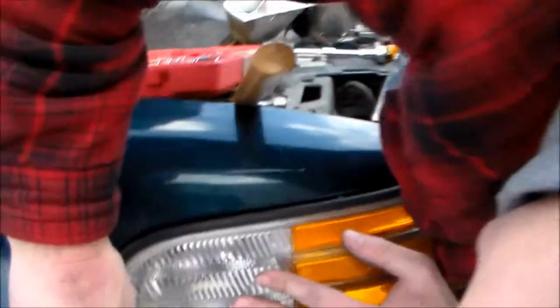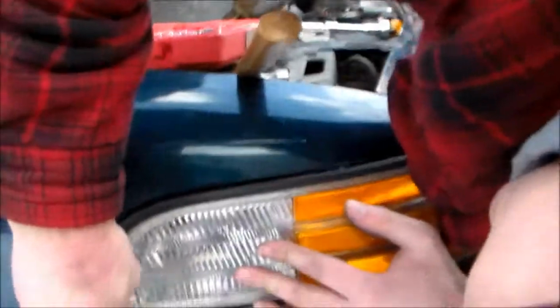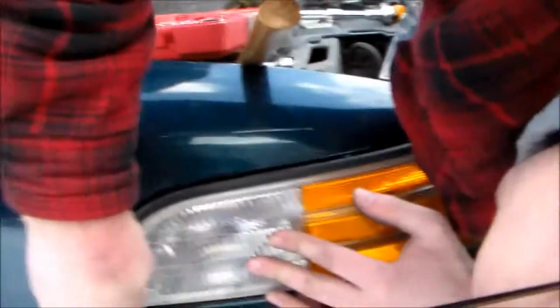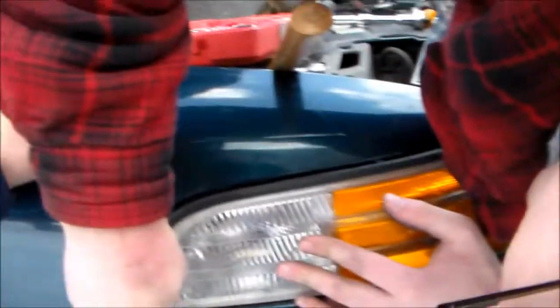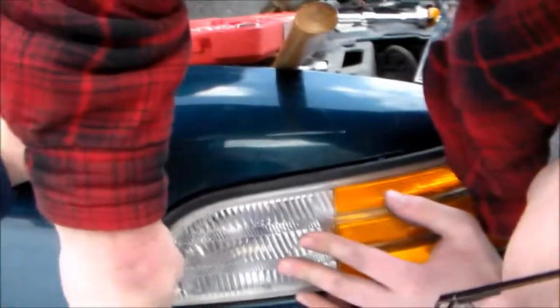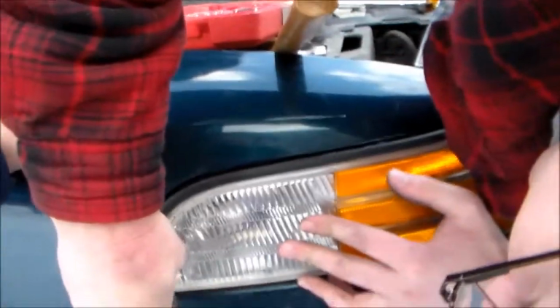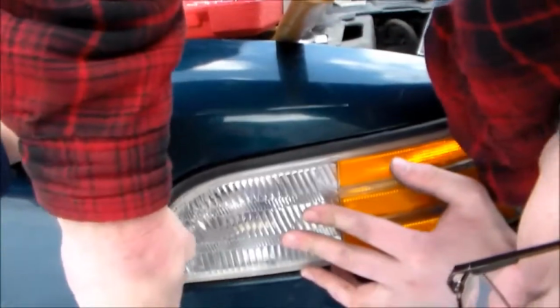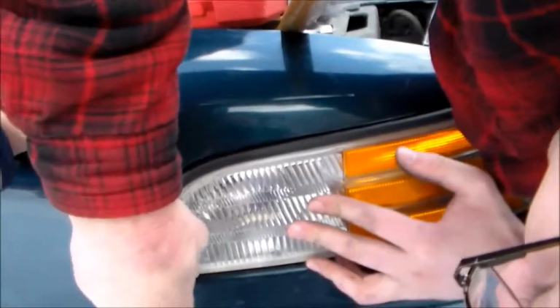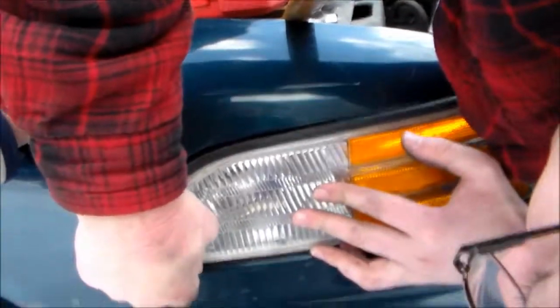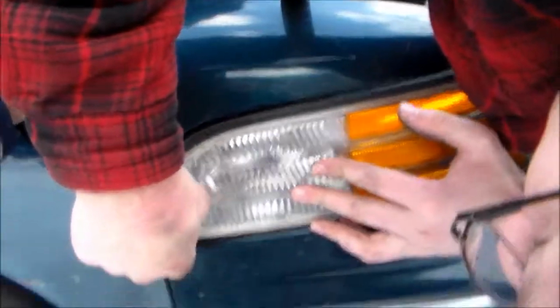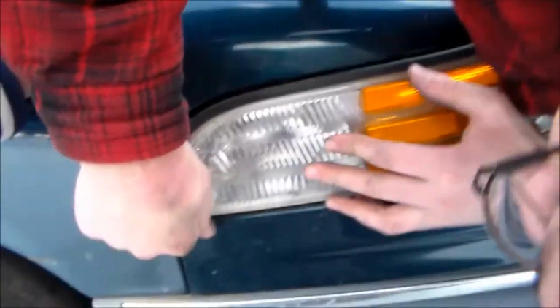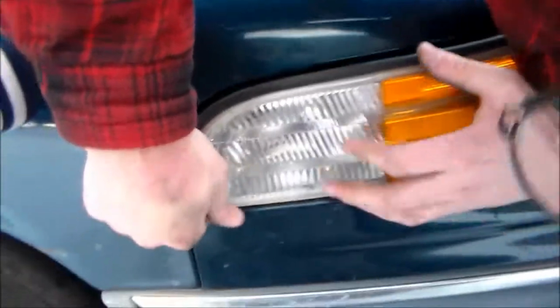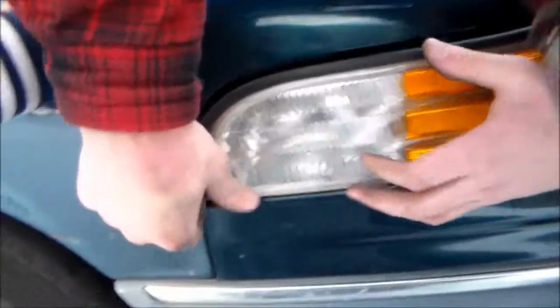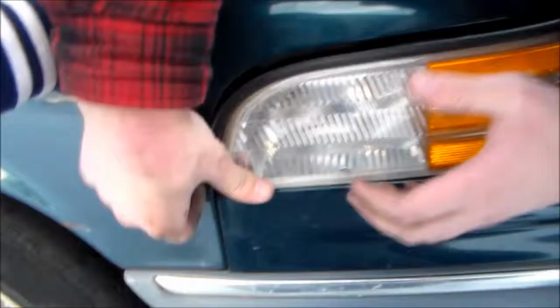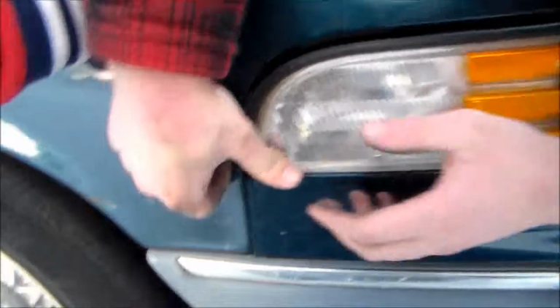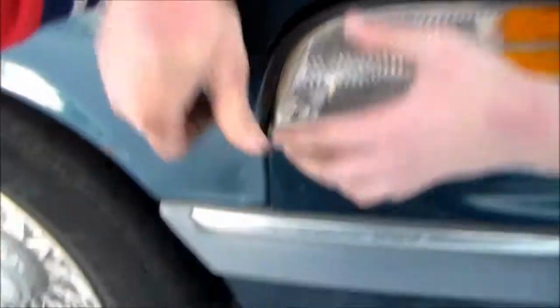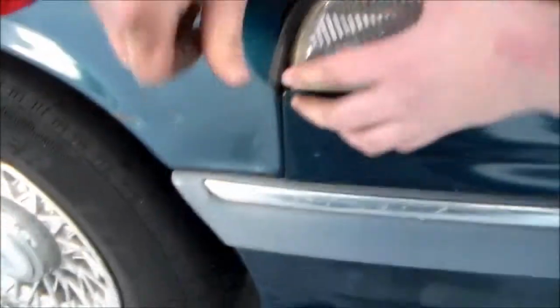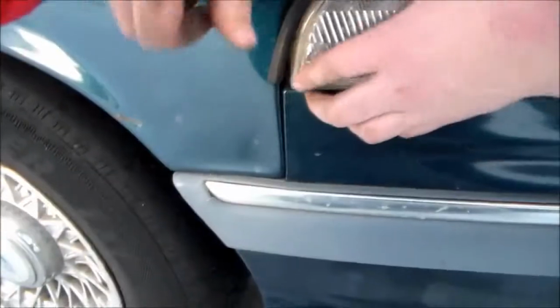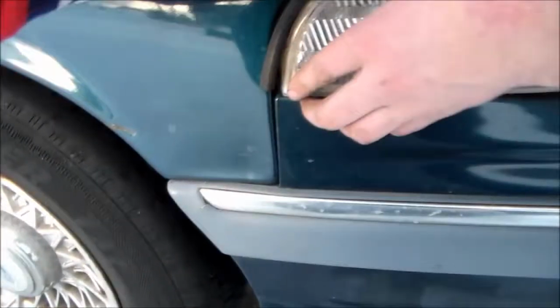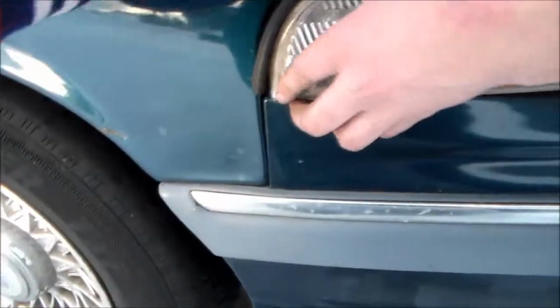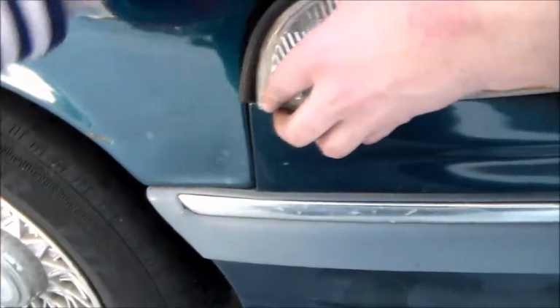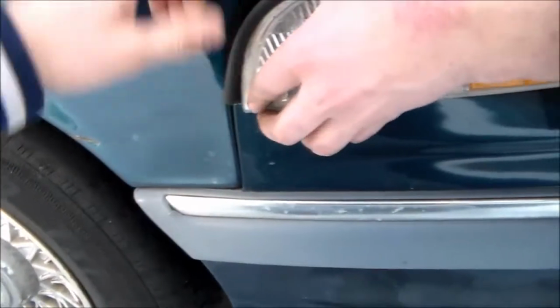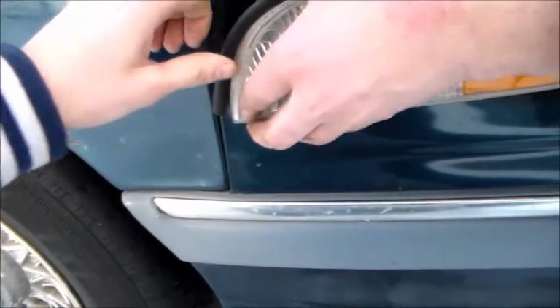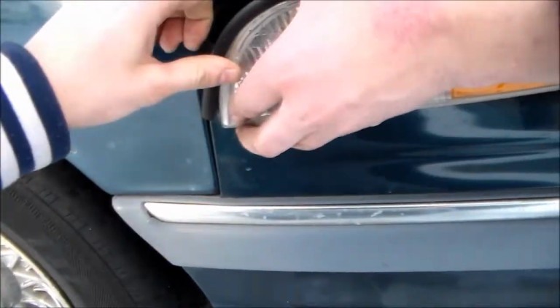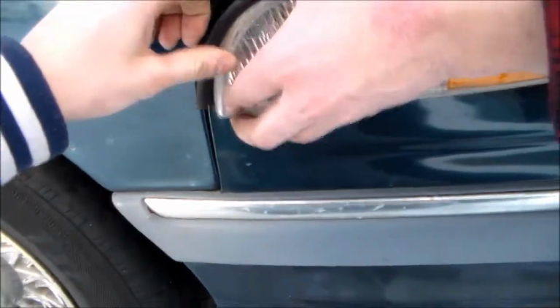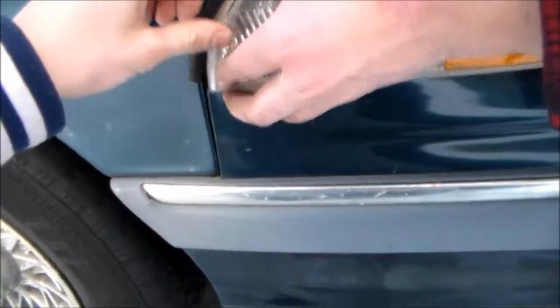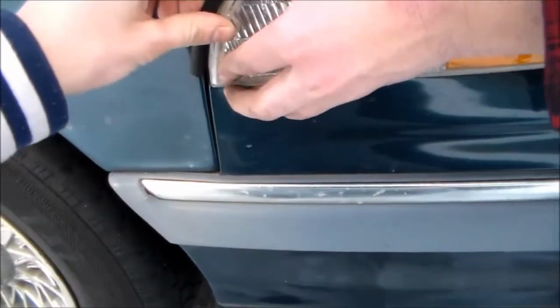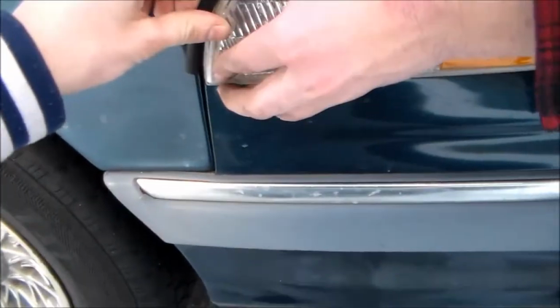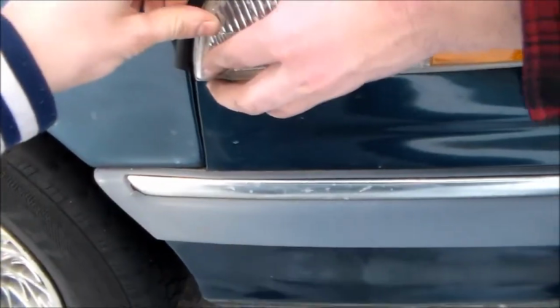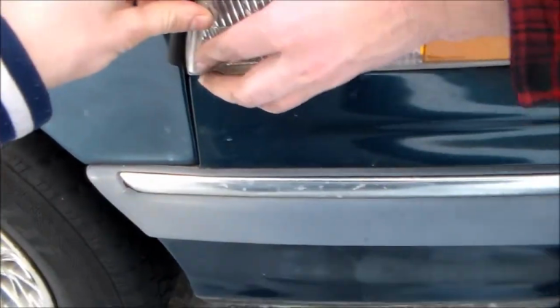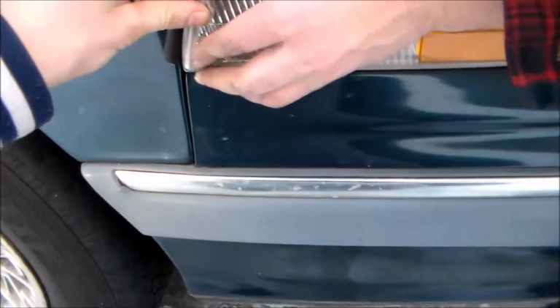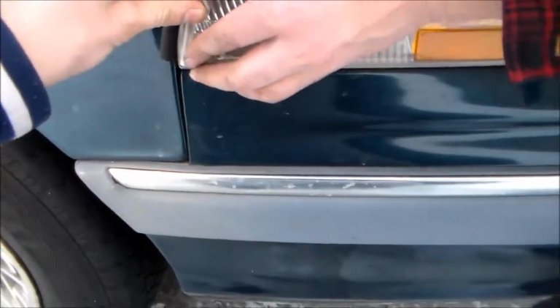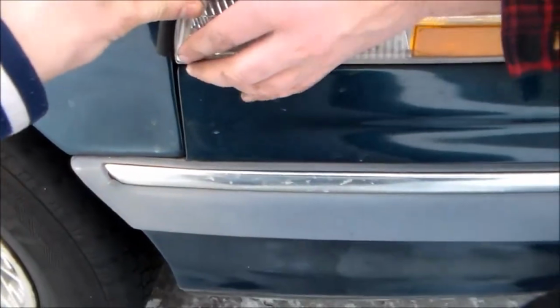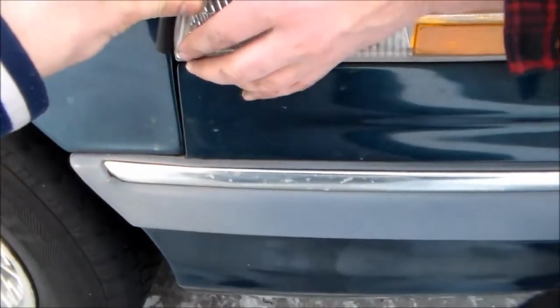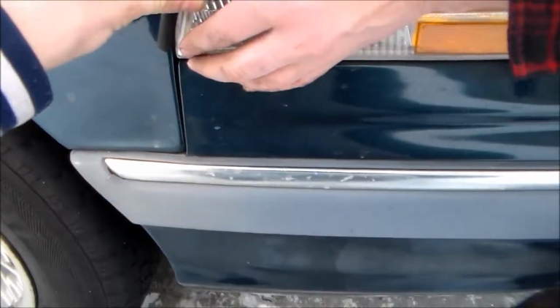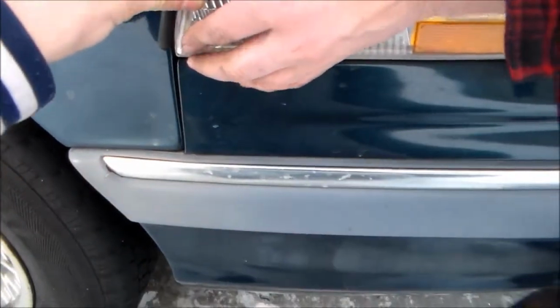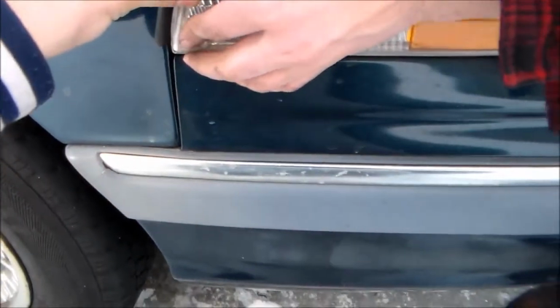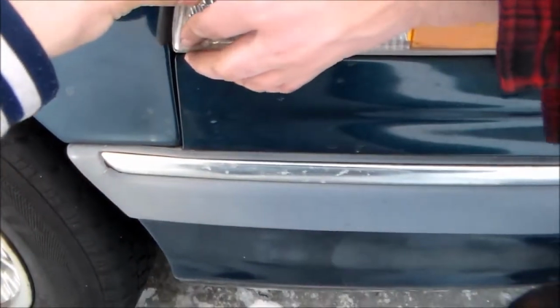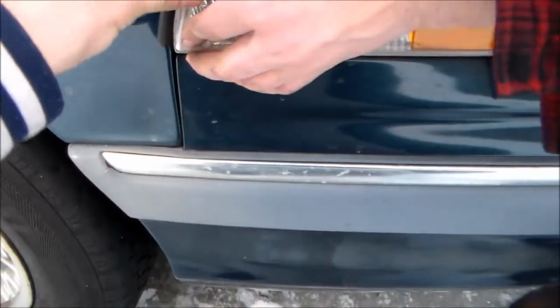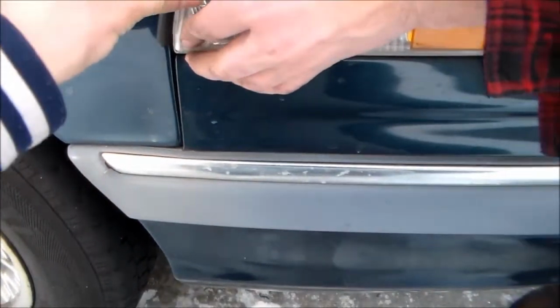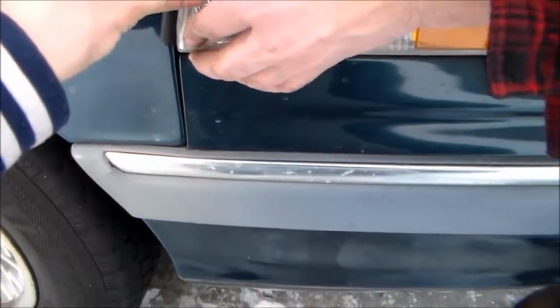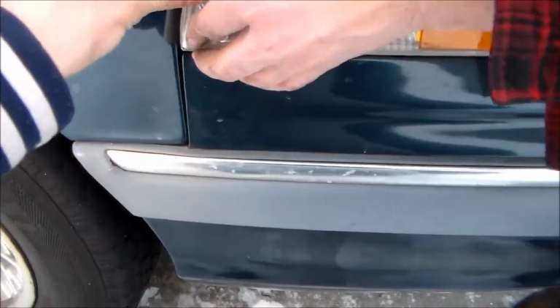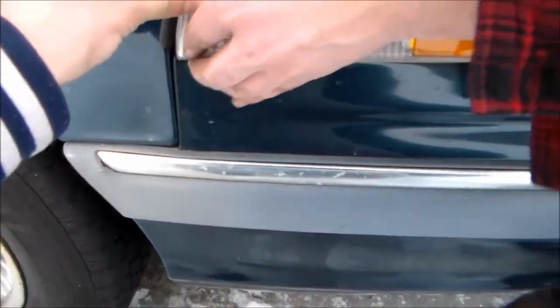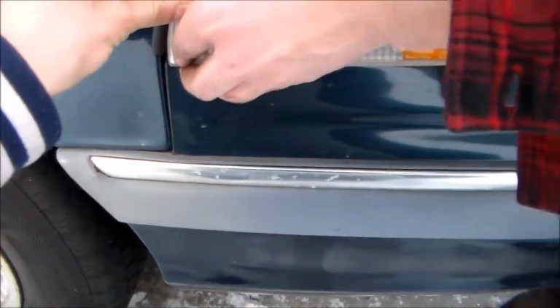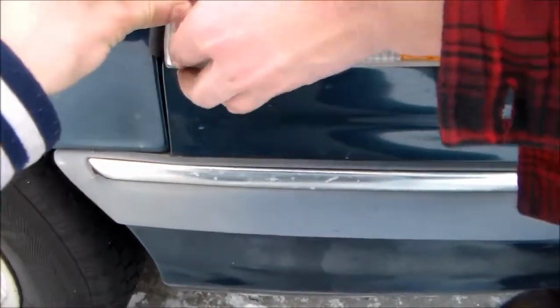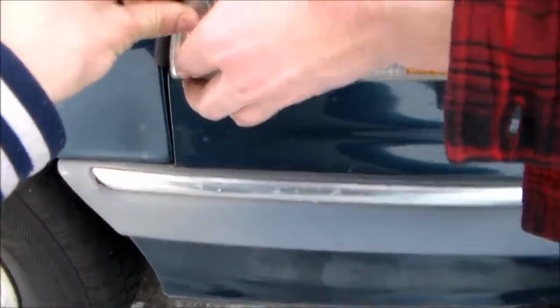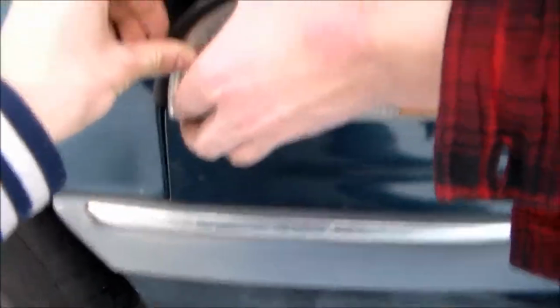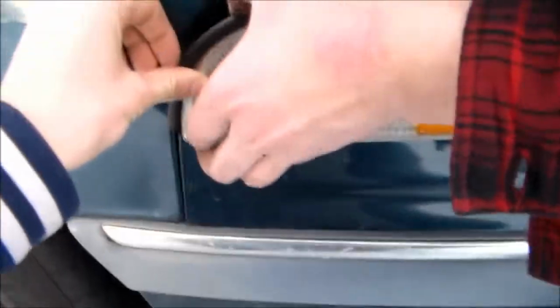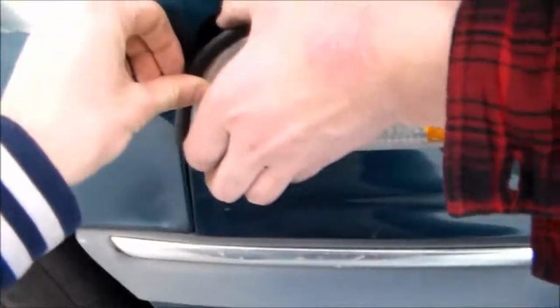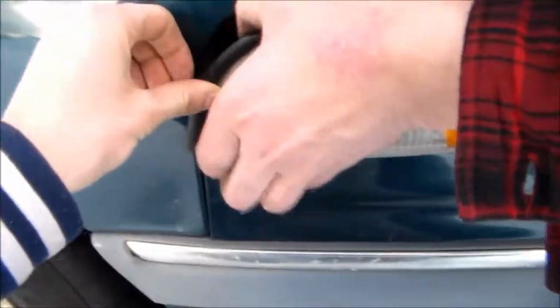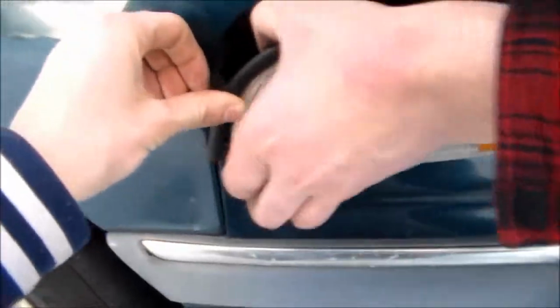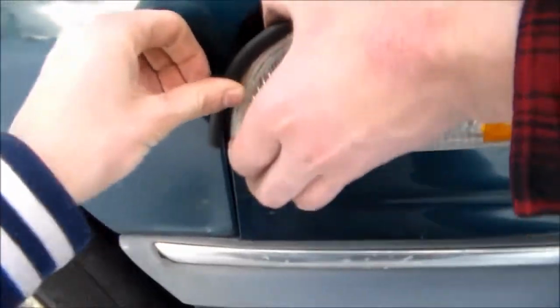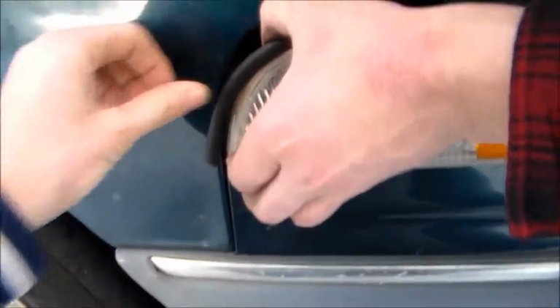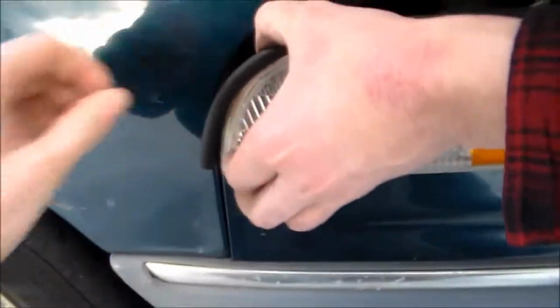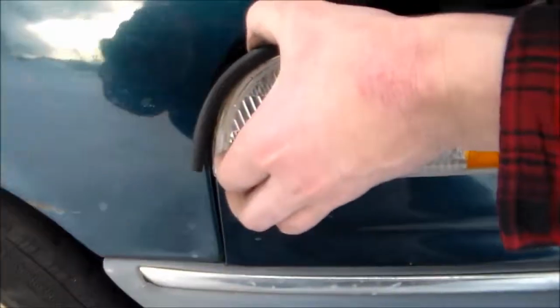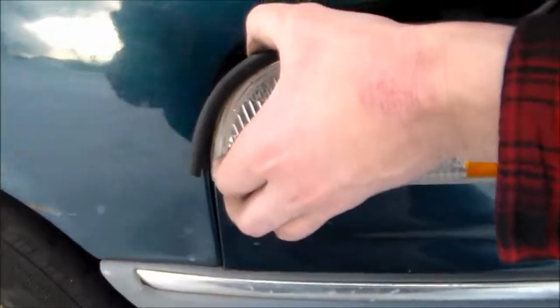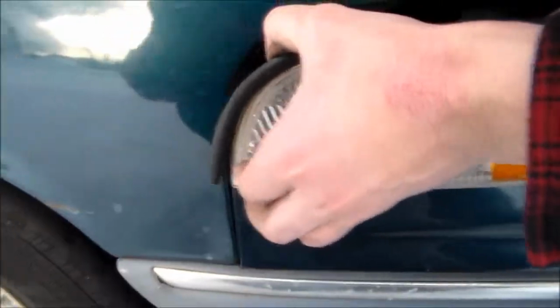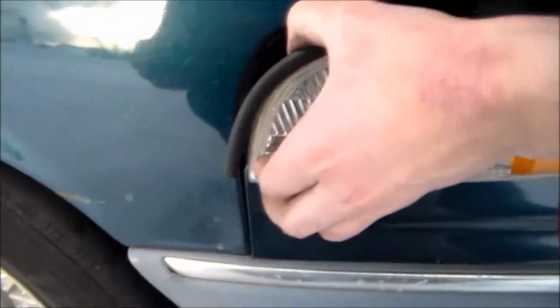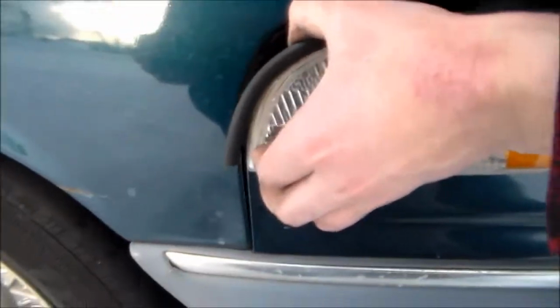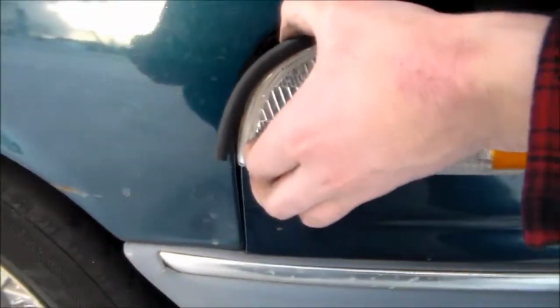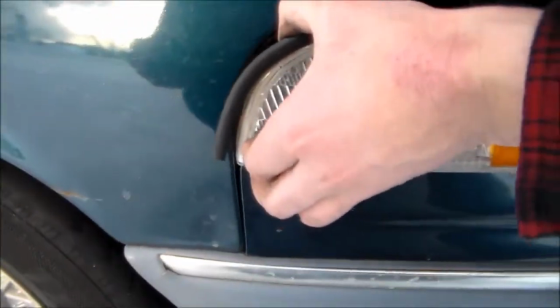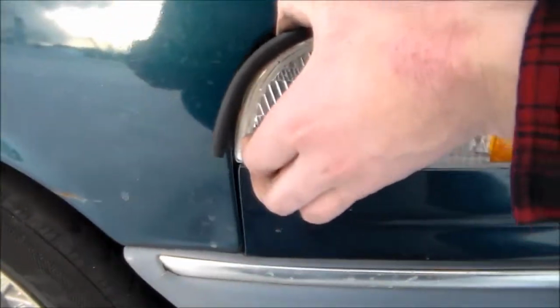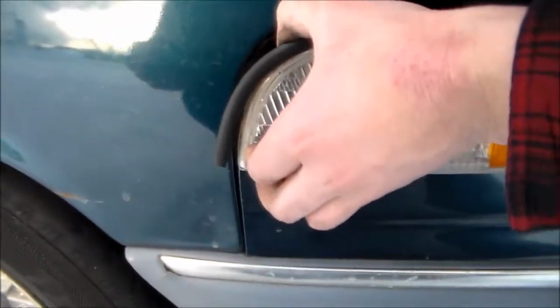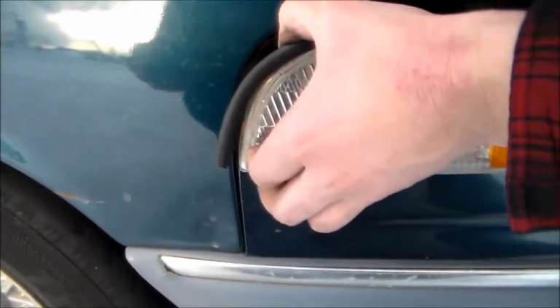And now I've got to line this screw up with the hole.